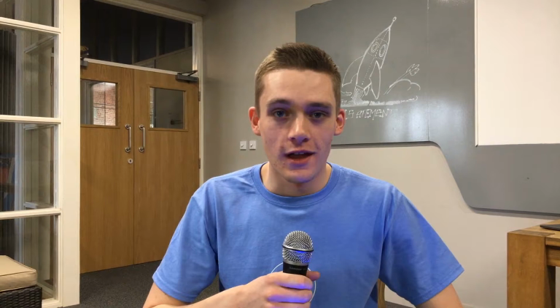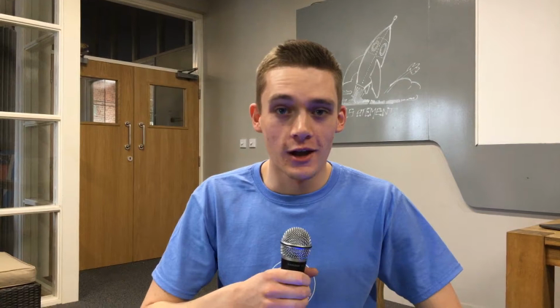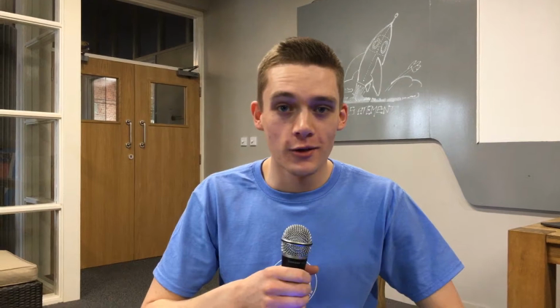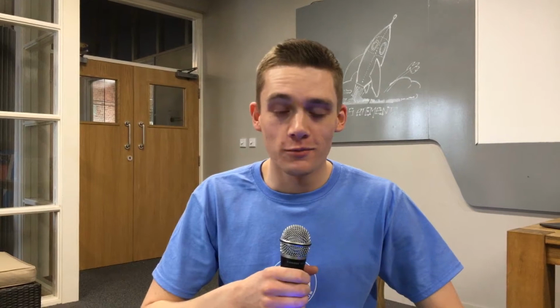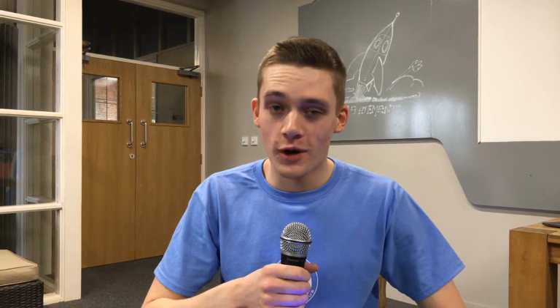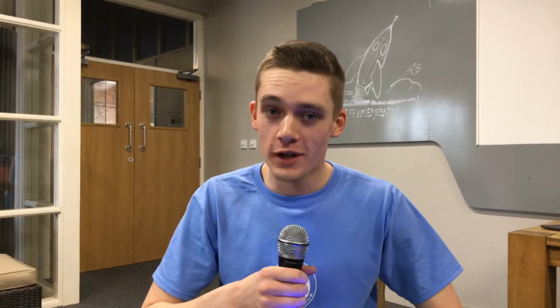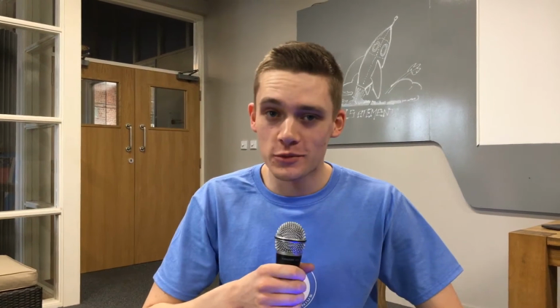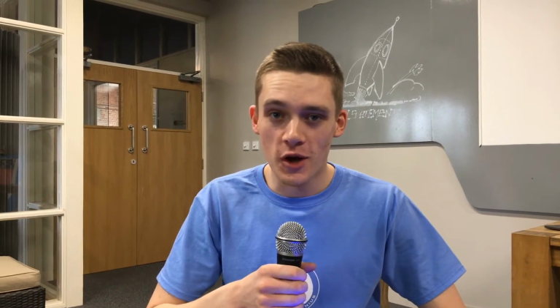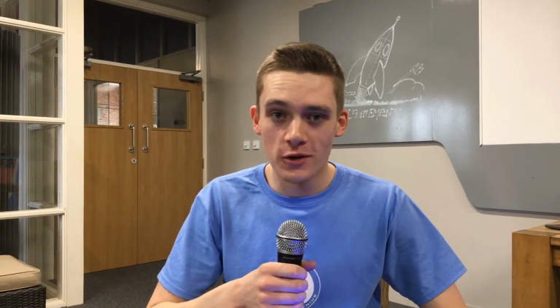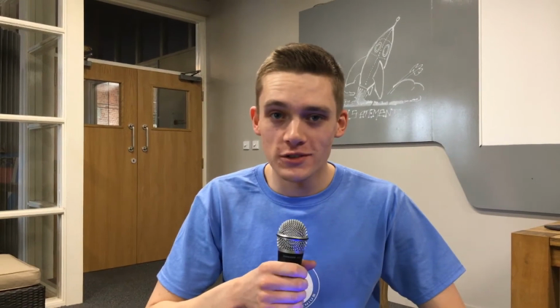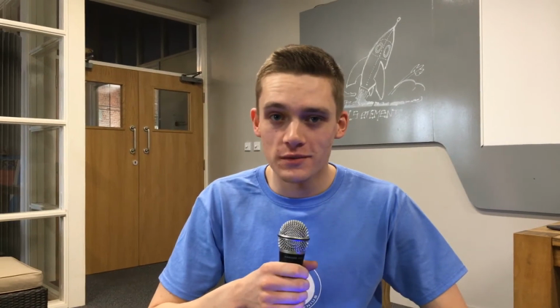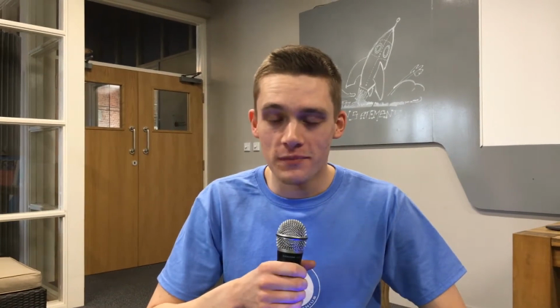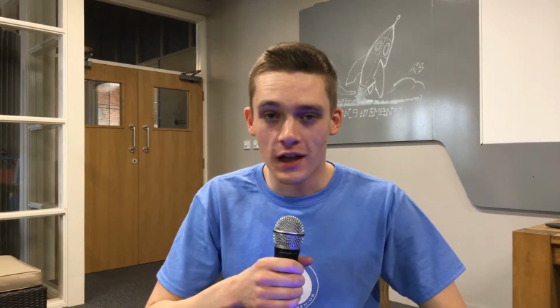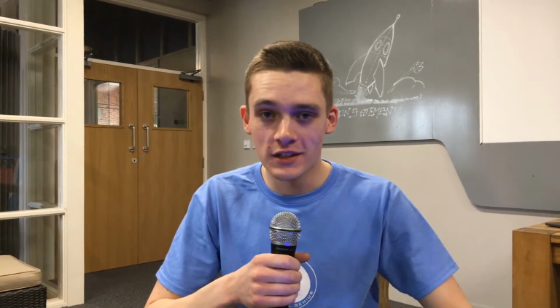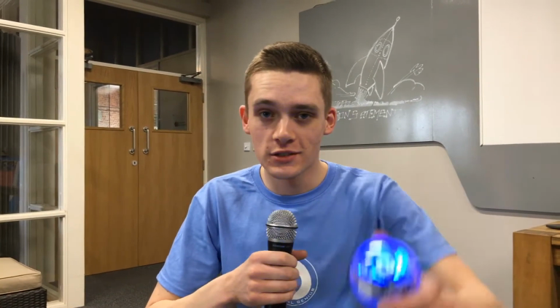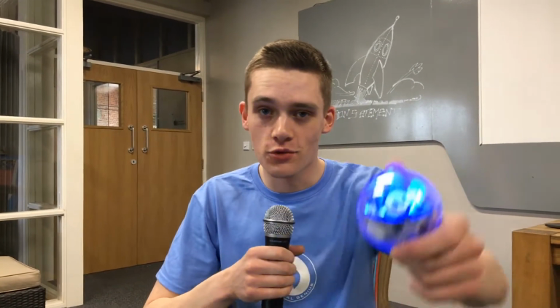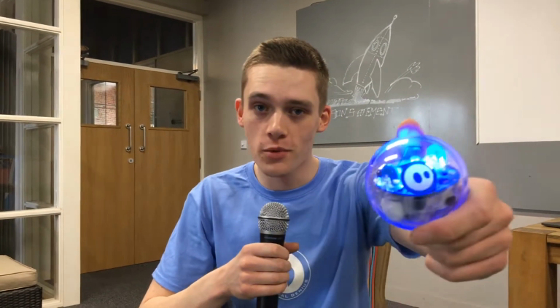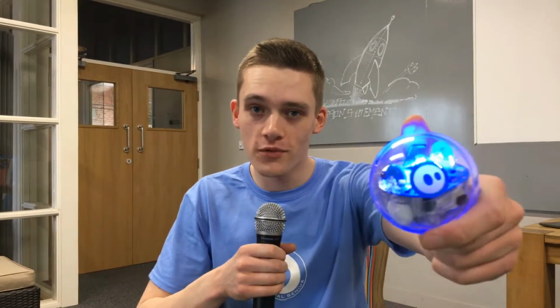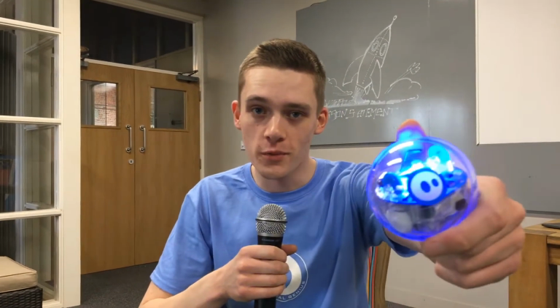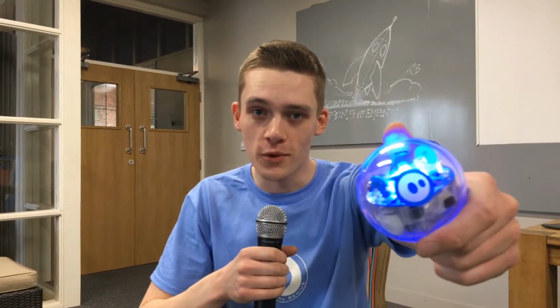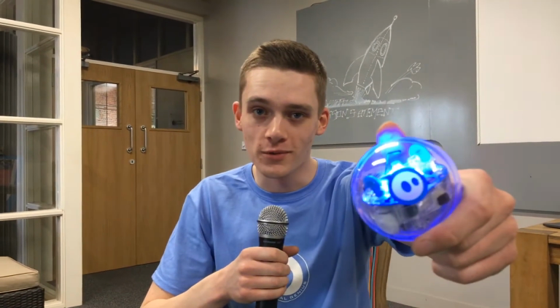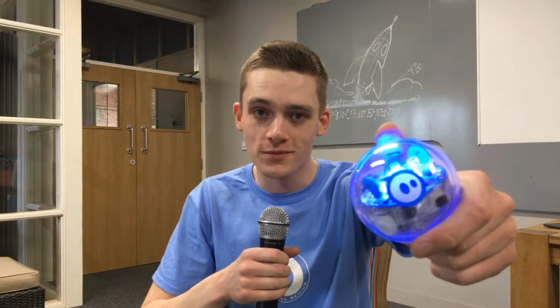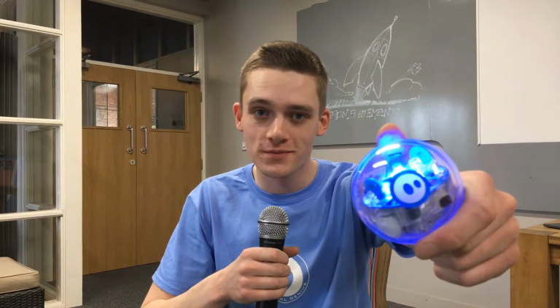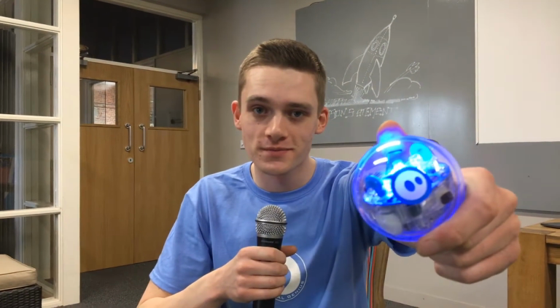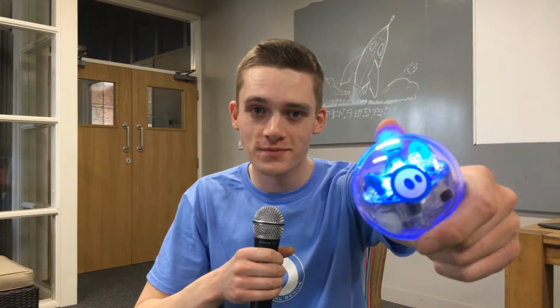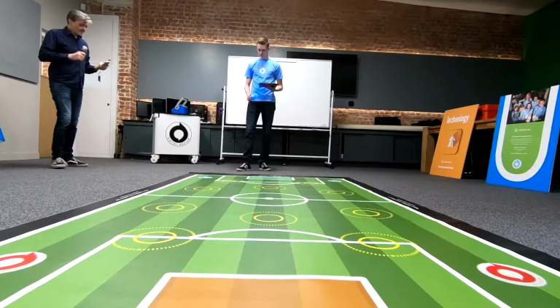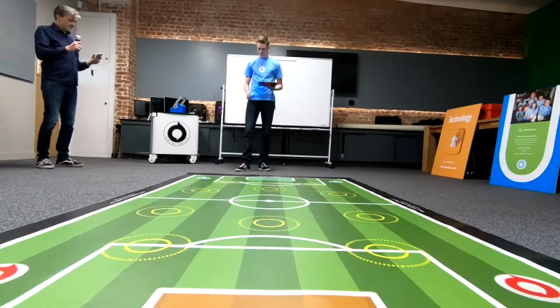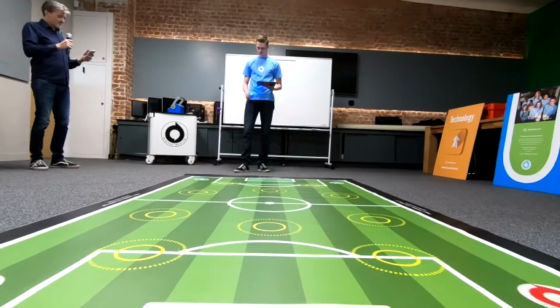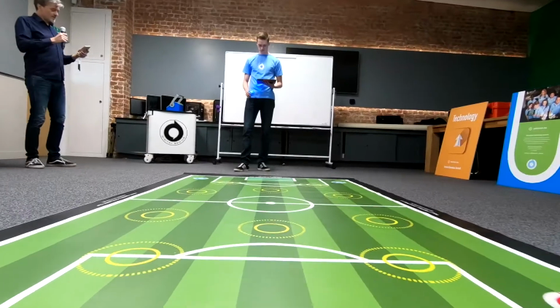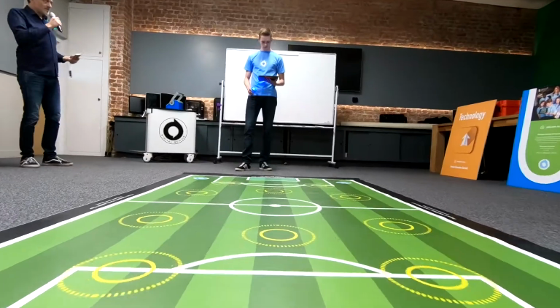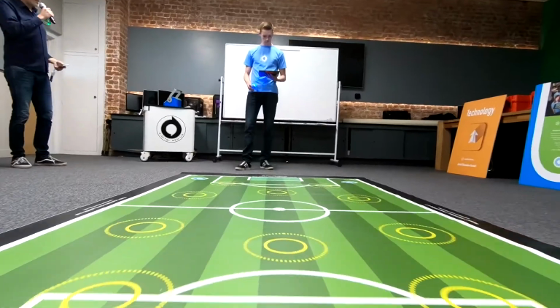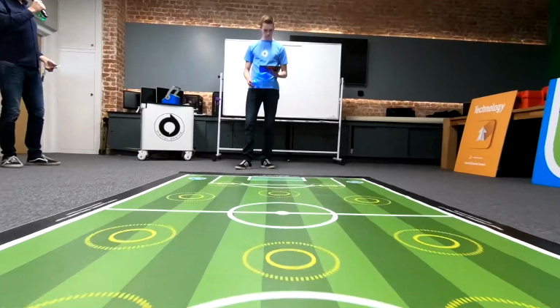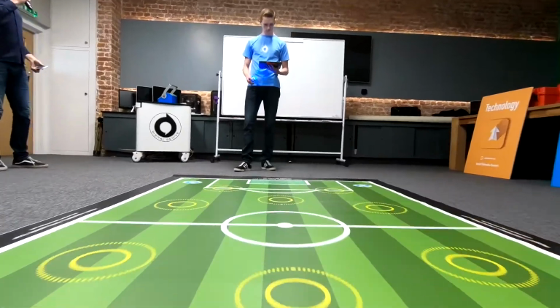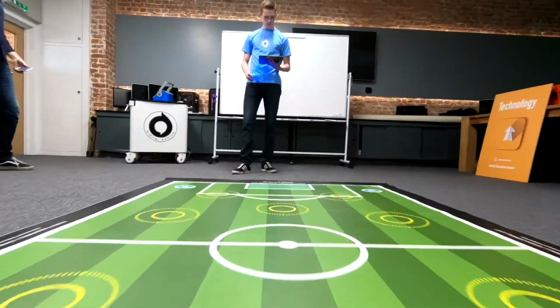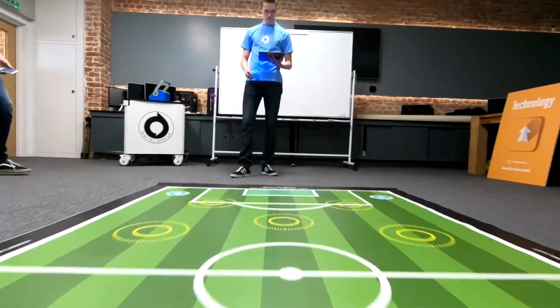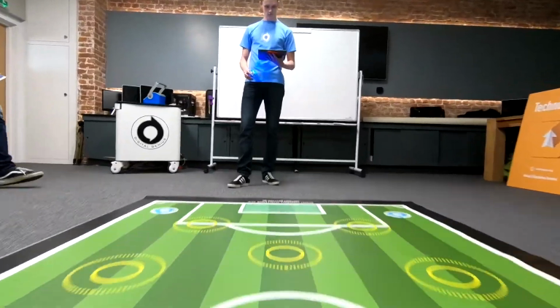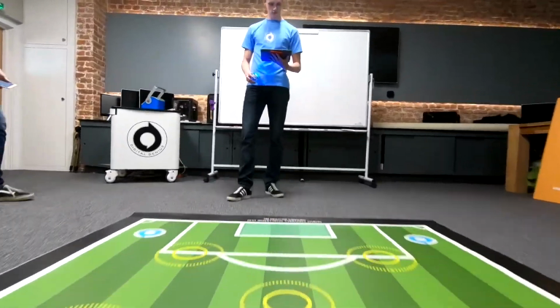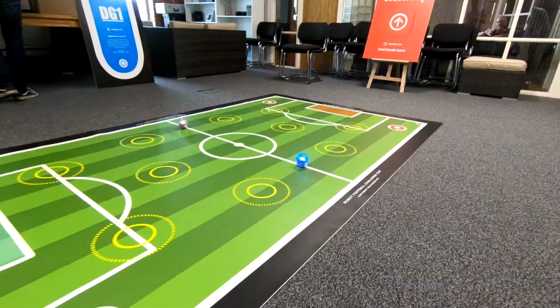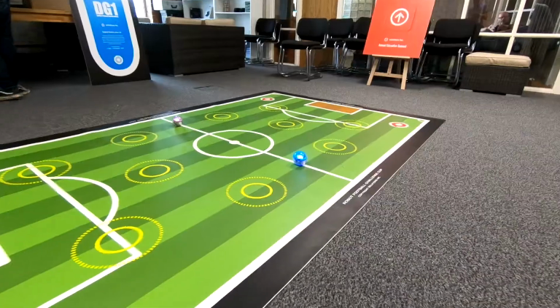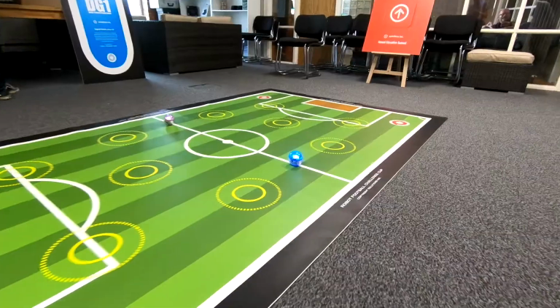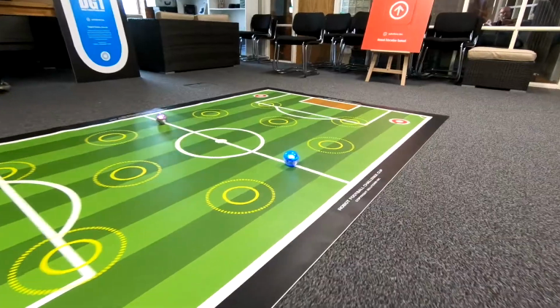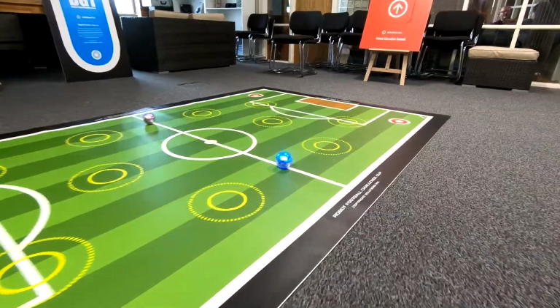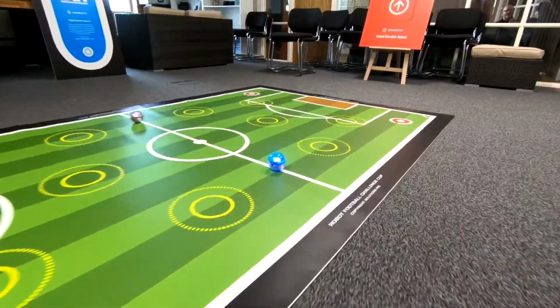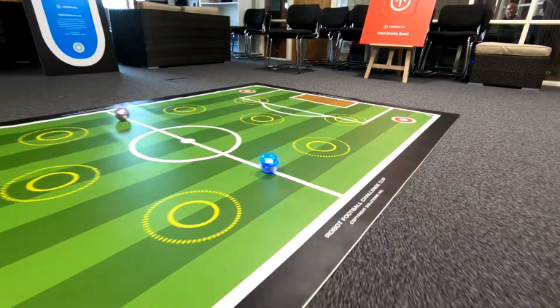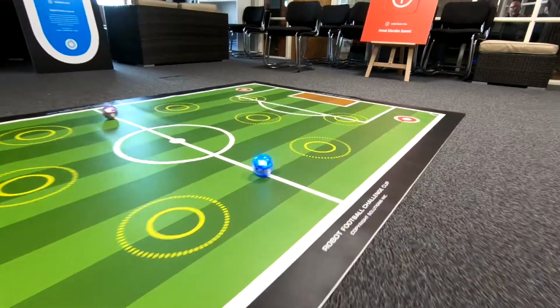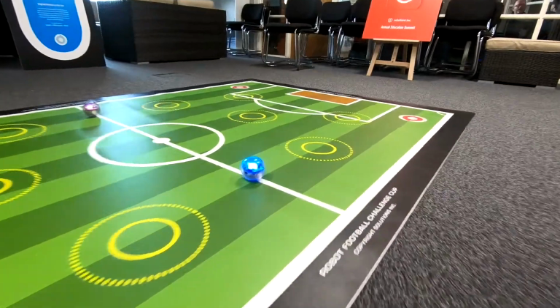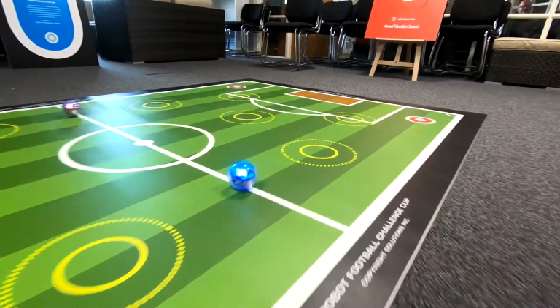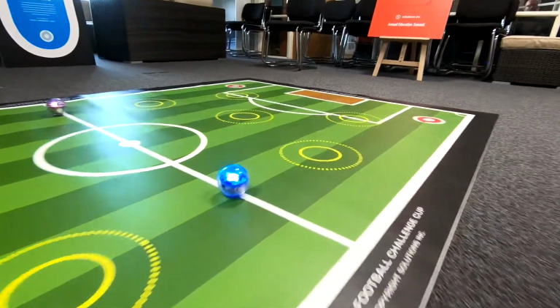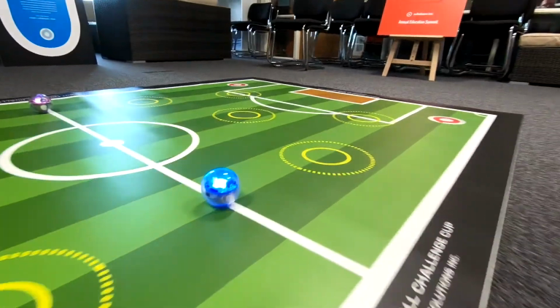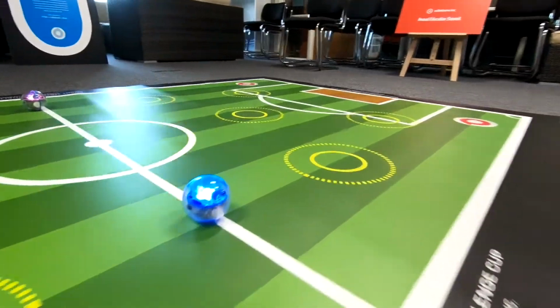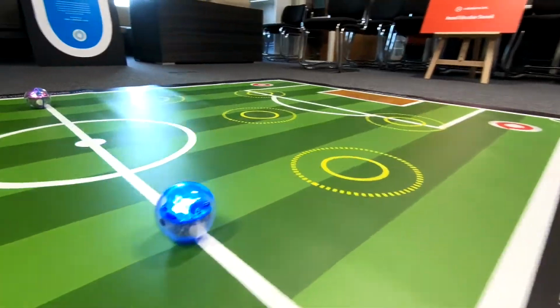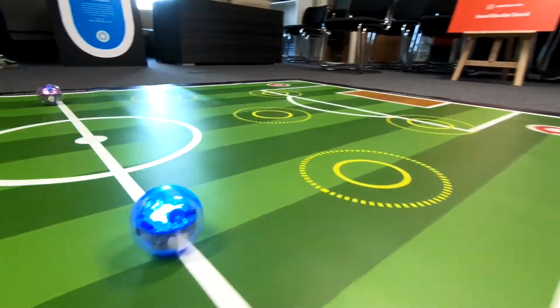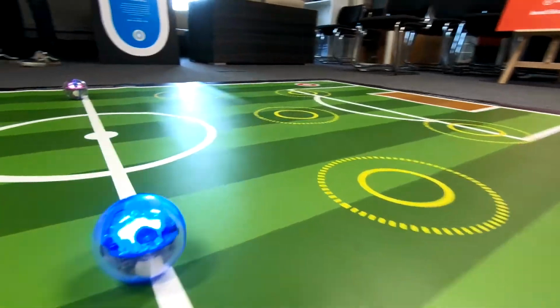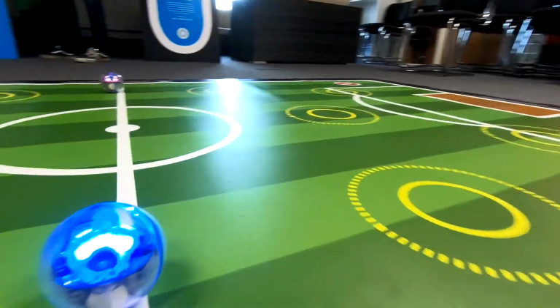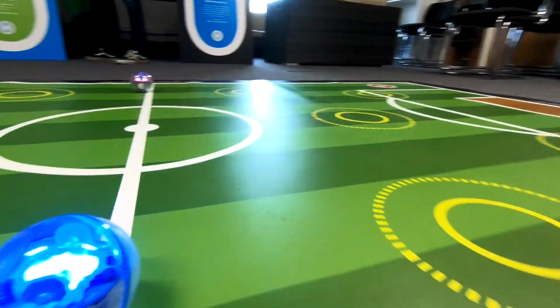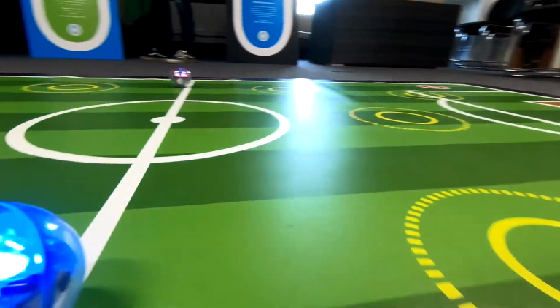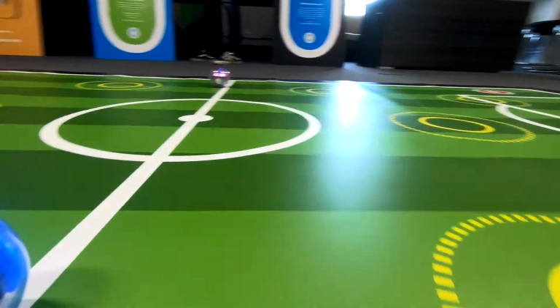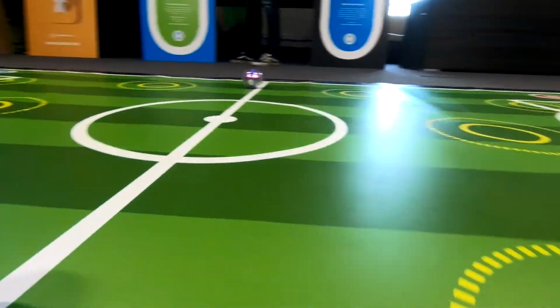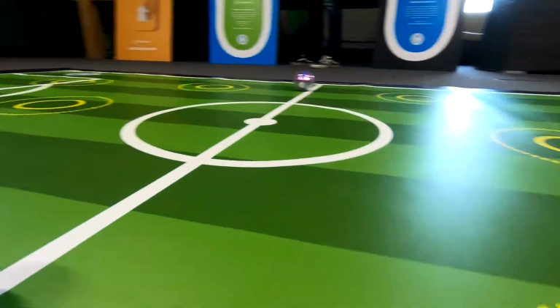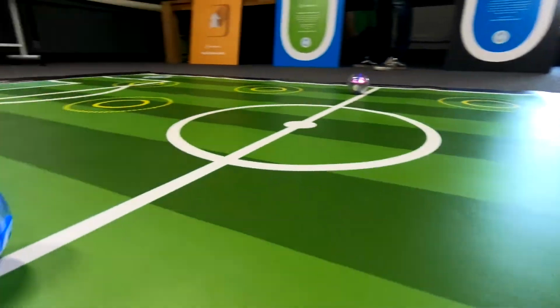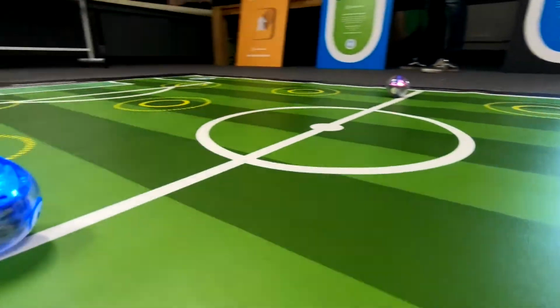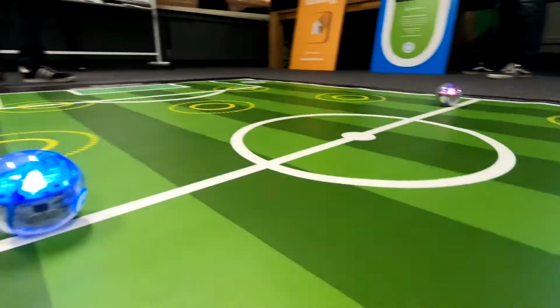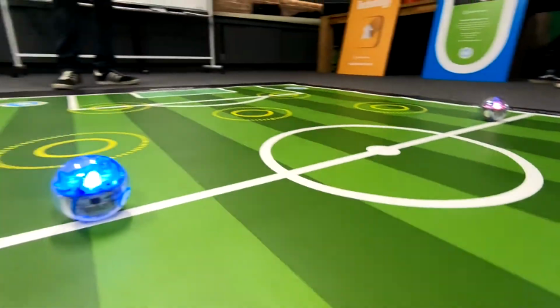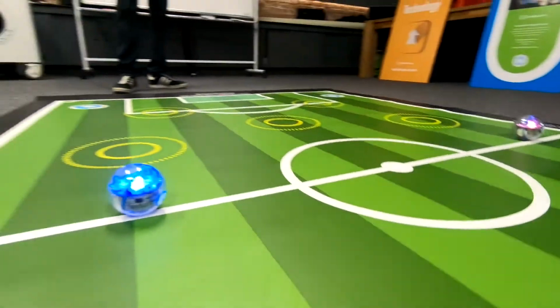Hello, my name is Myles and this is Robot Football. Robot Football is played on a 3 meter by 1.8 meter vinyl pitch.